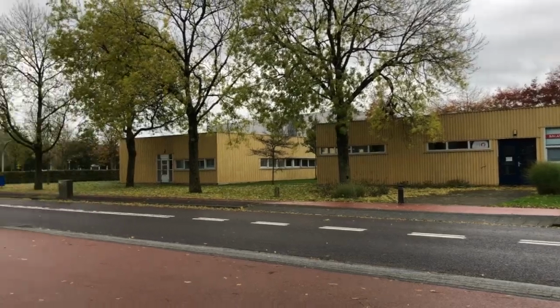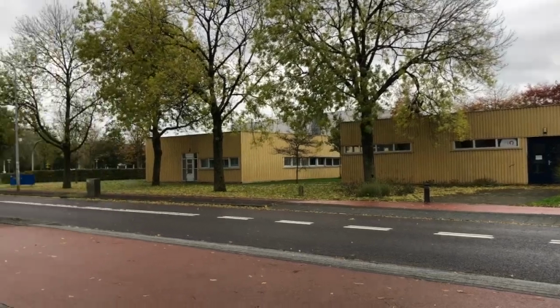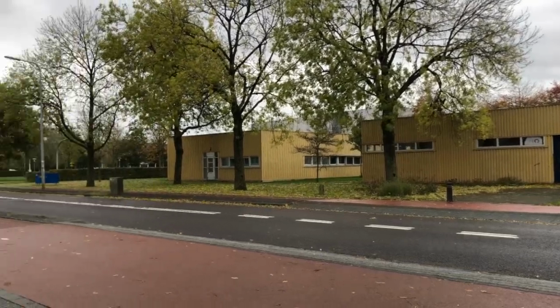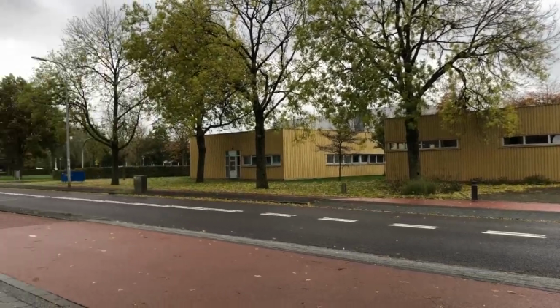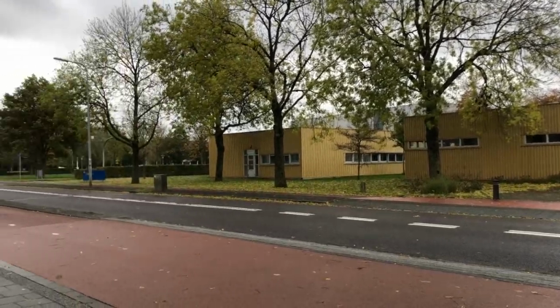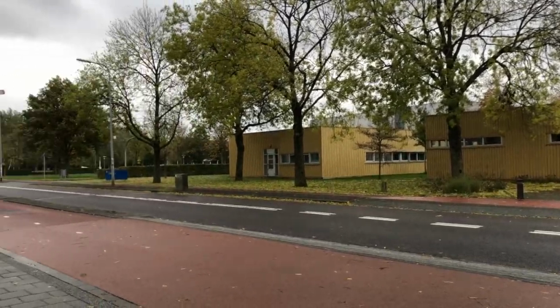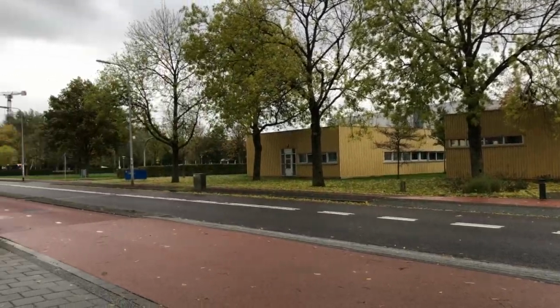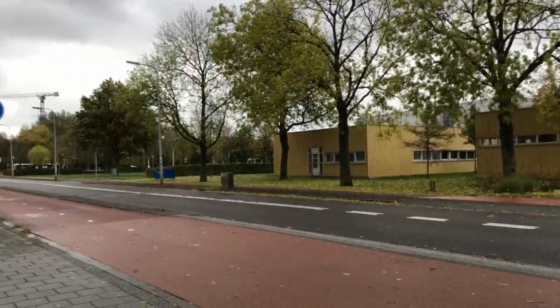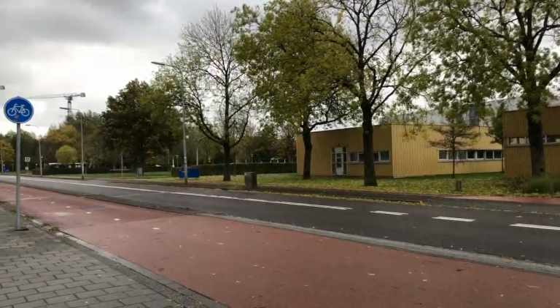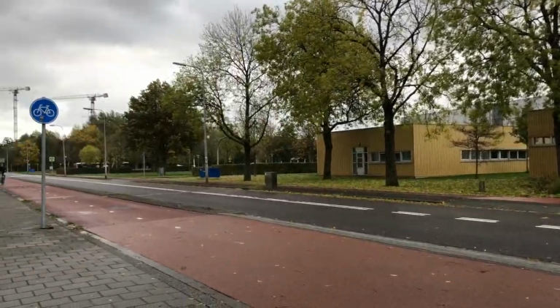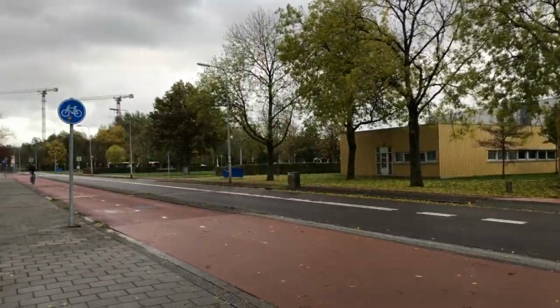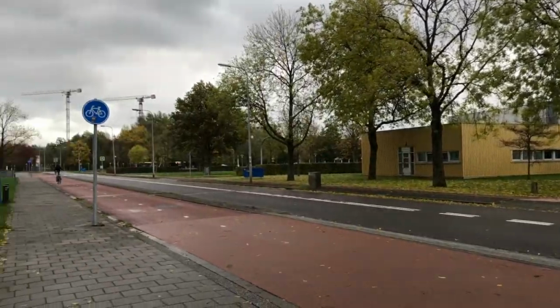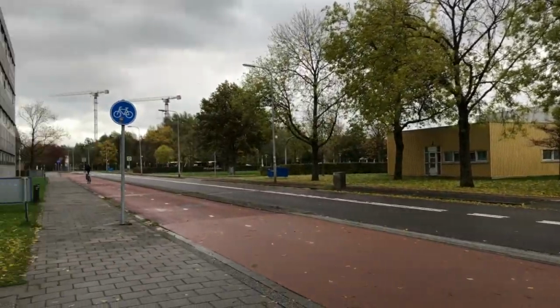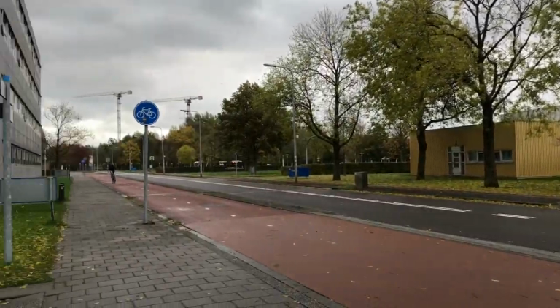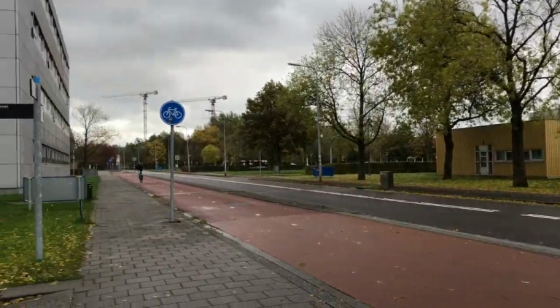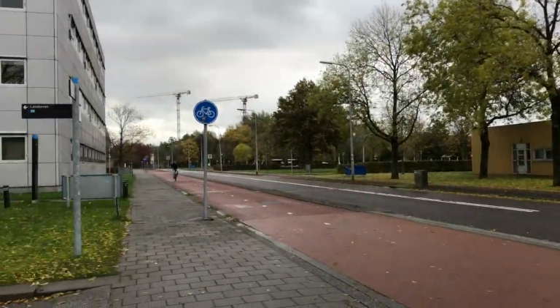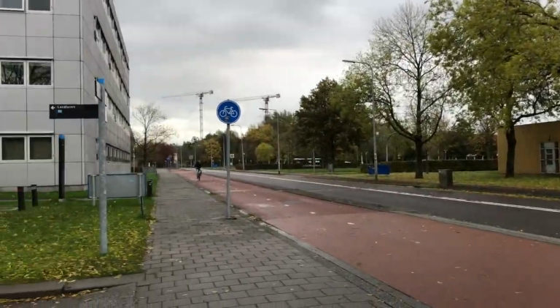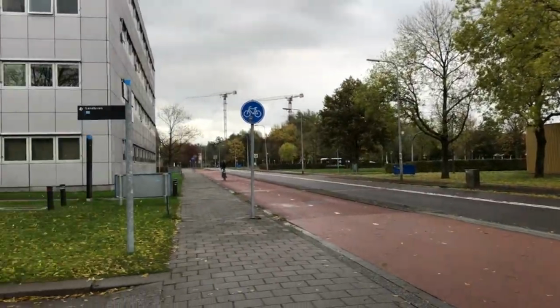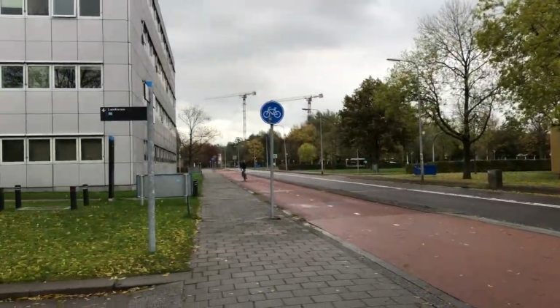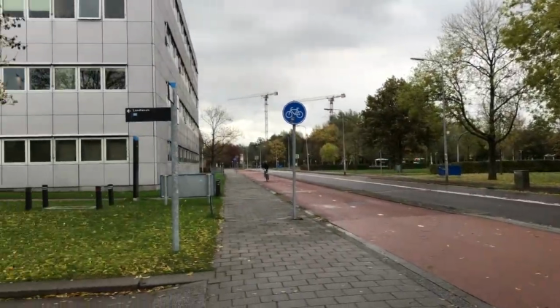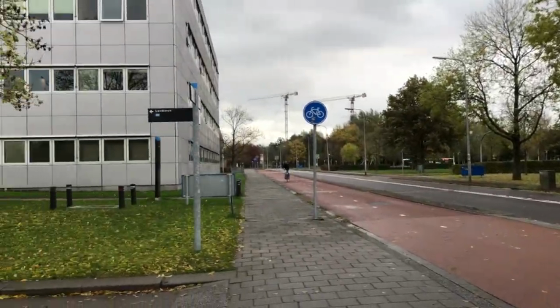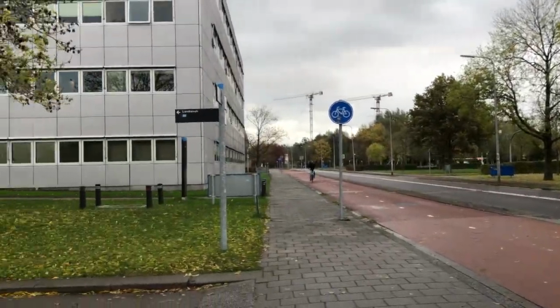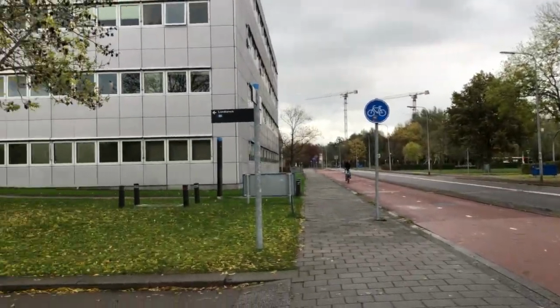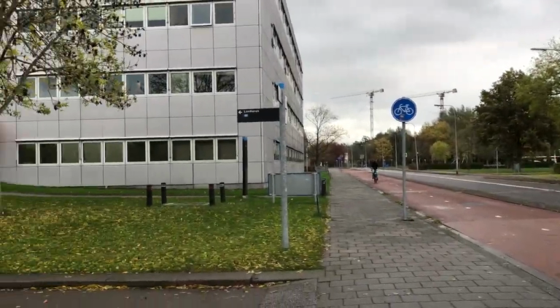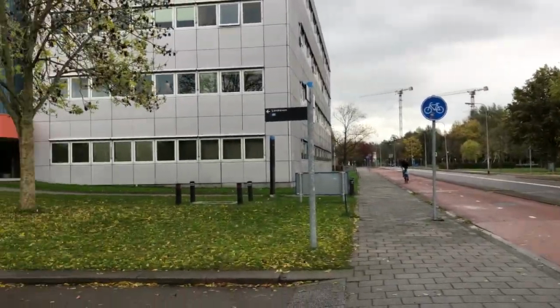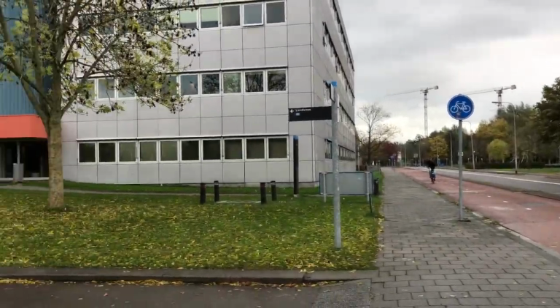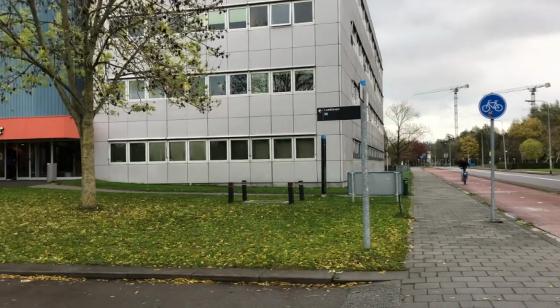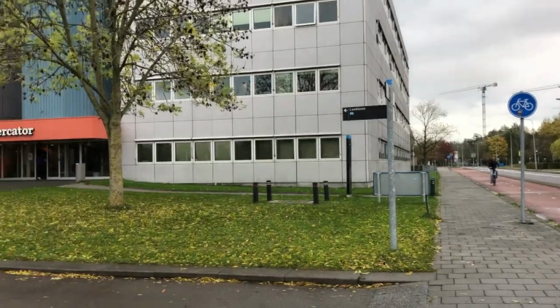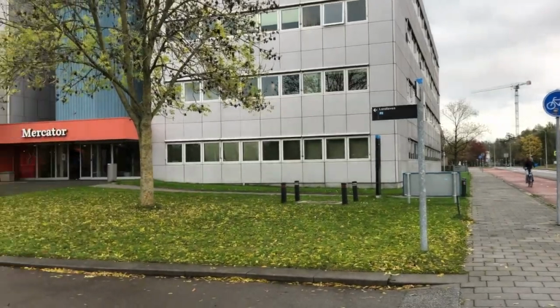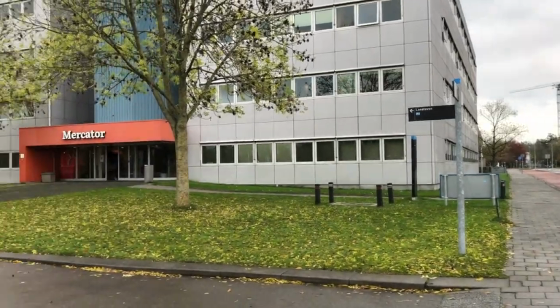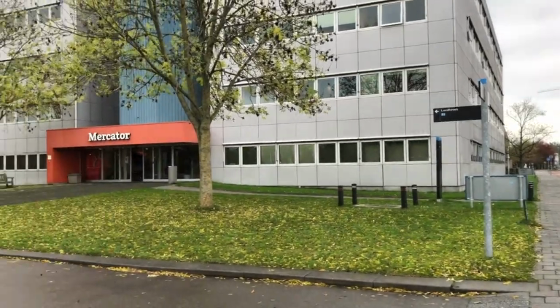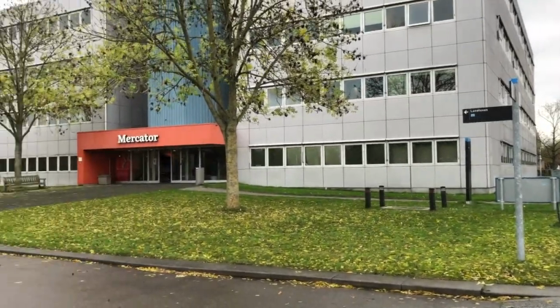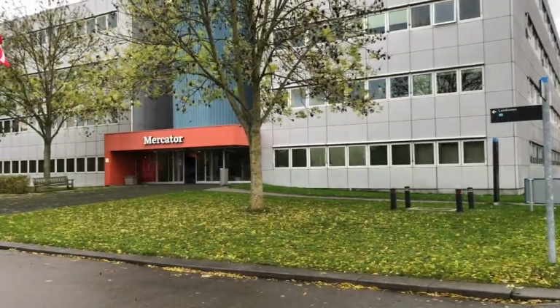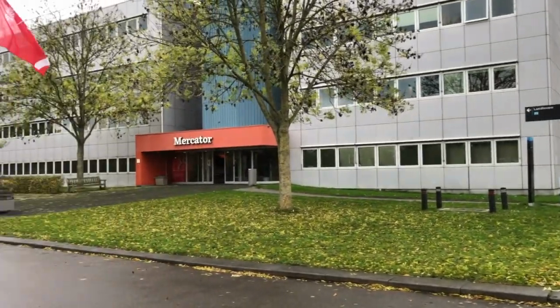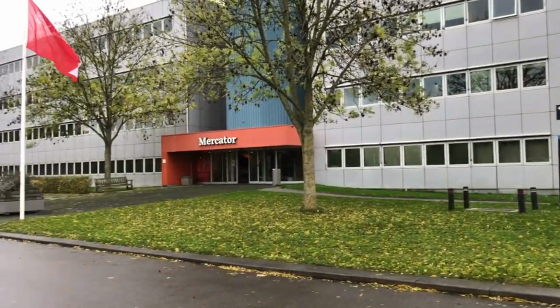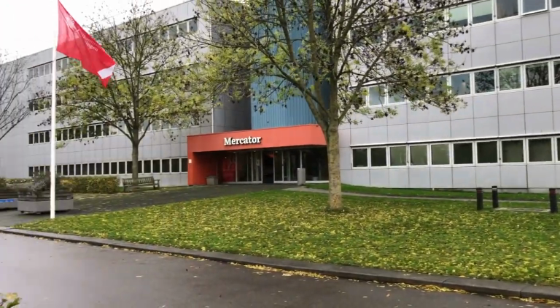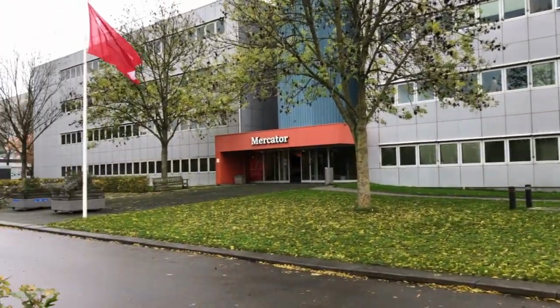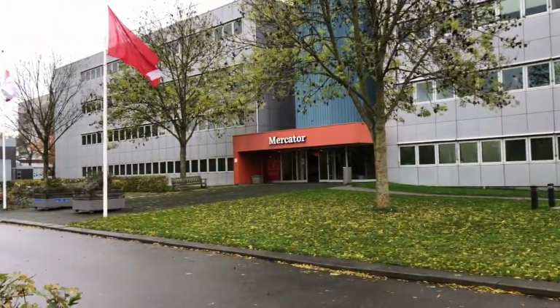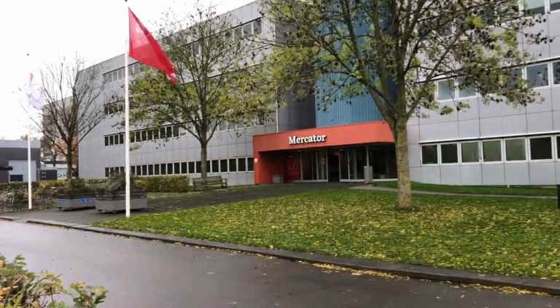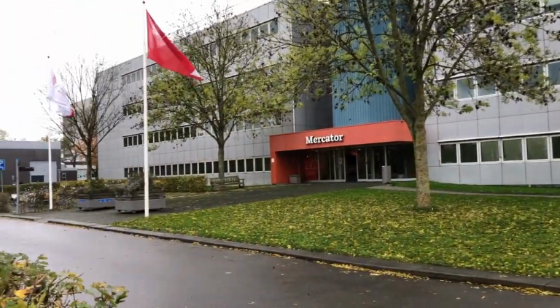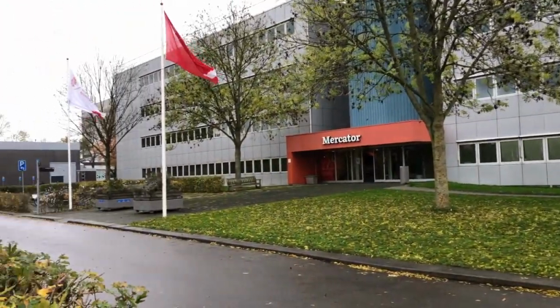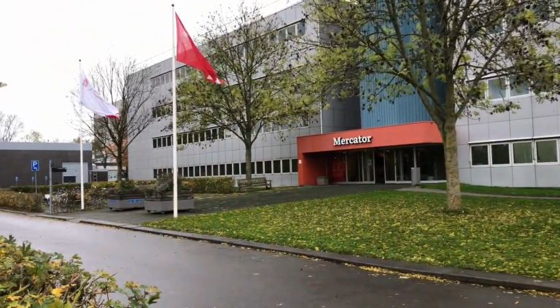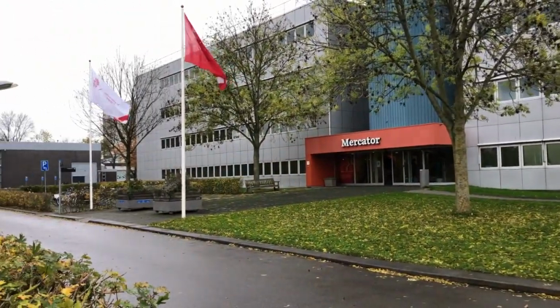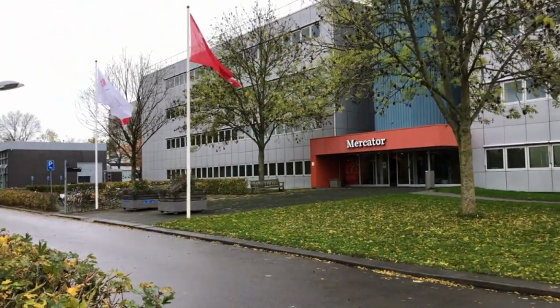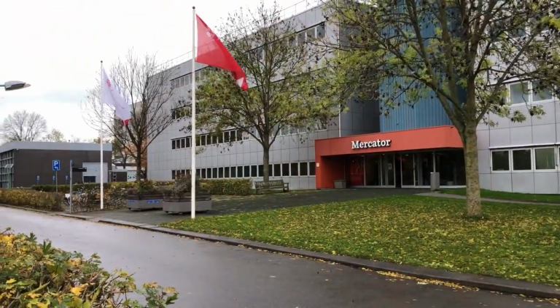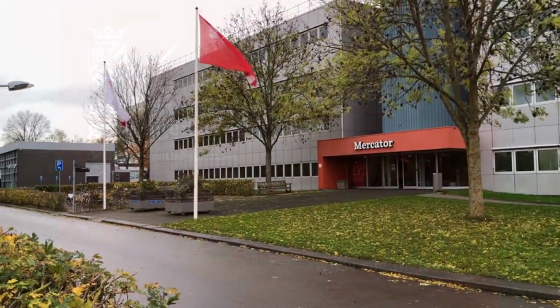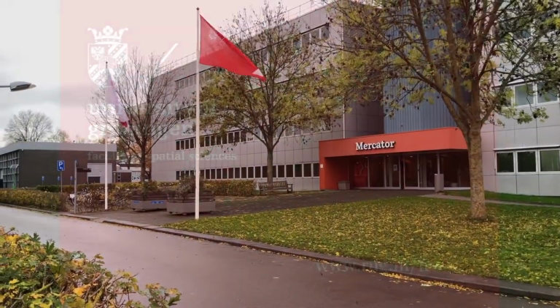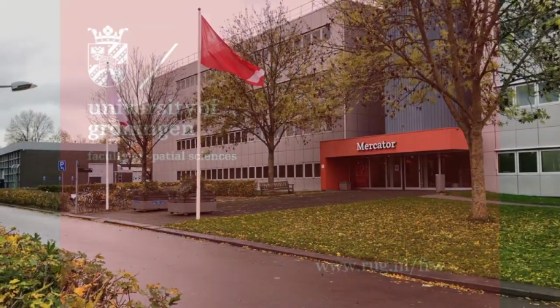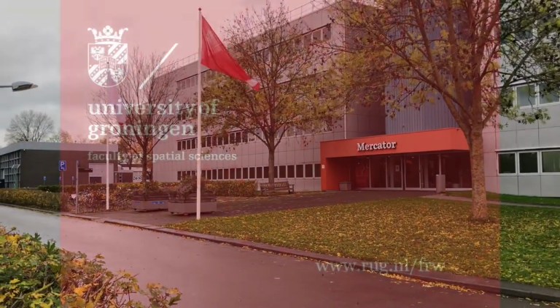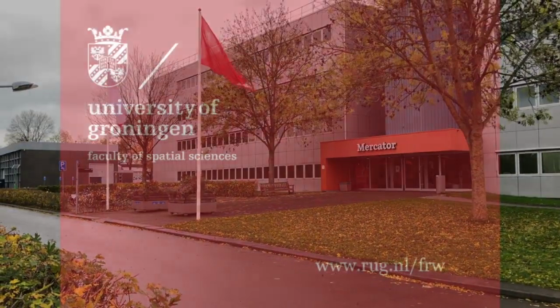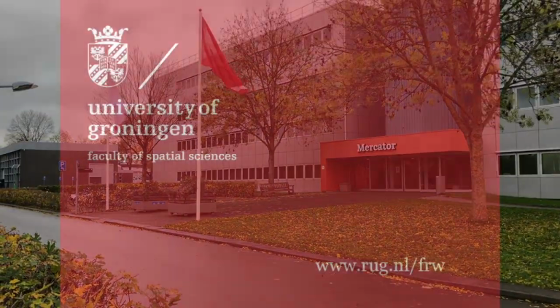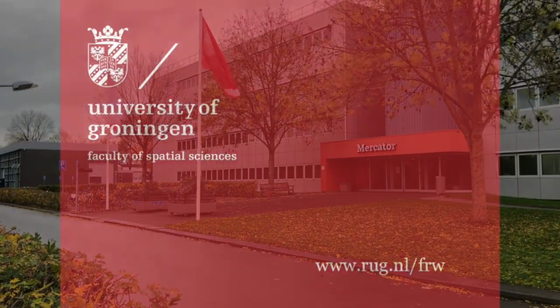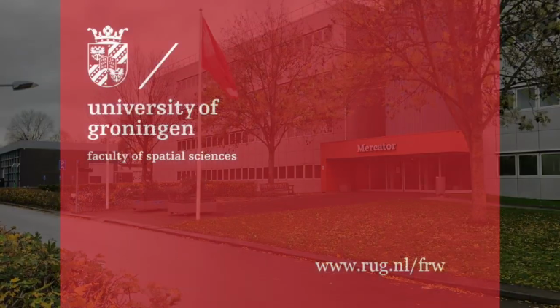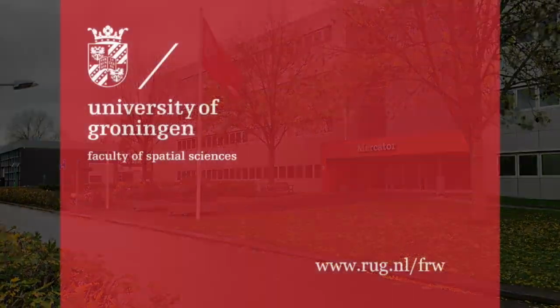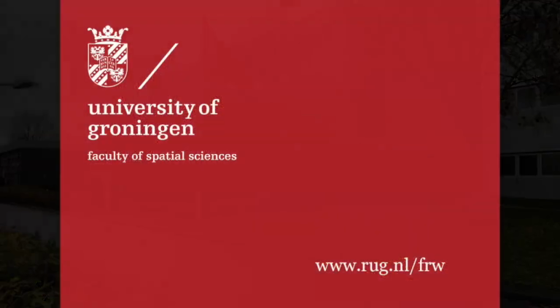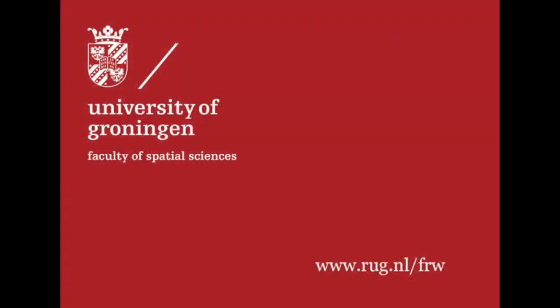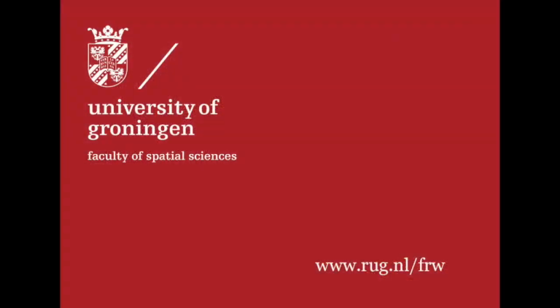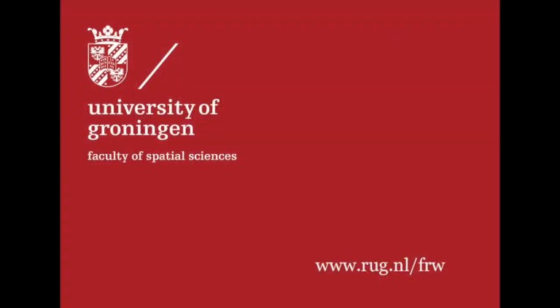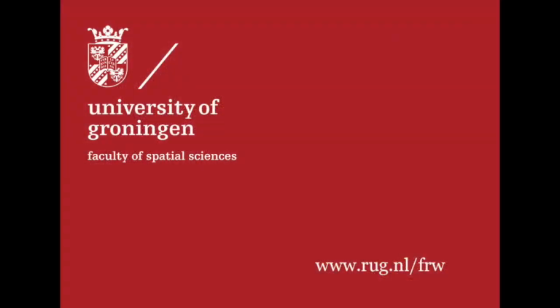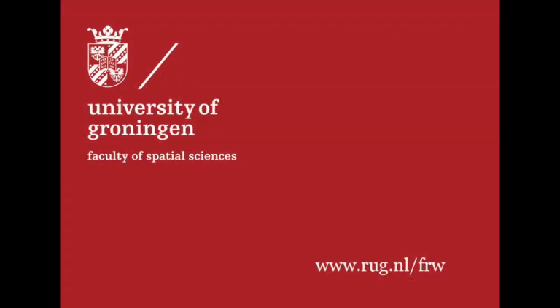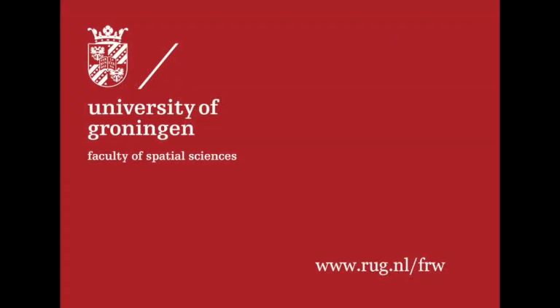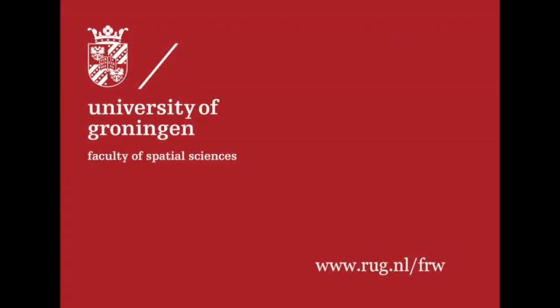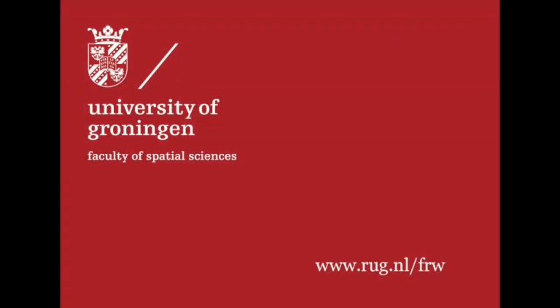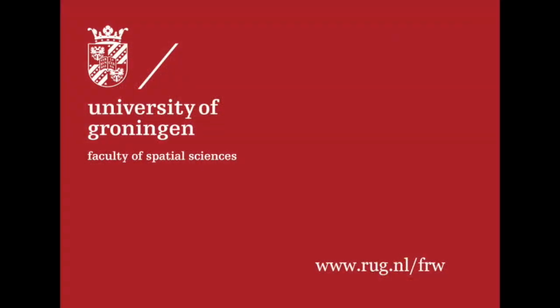For more information about the Faculty of Spatial Sciences, take a look at the website or send an email to the Study Advisors.